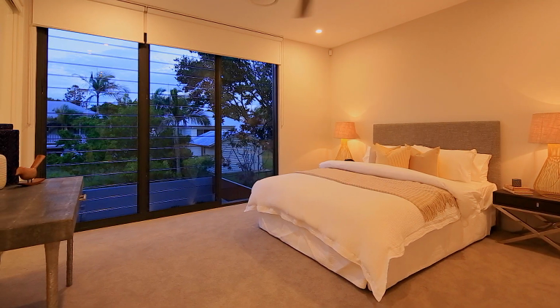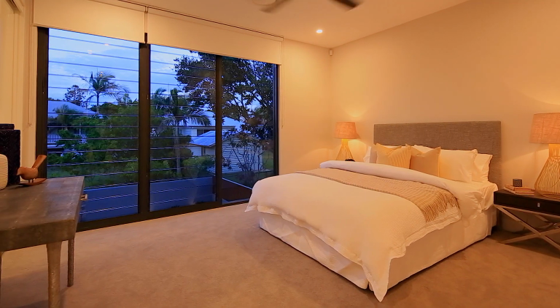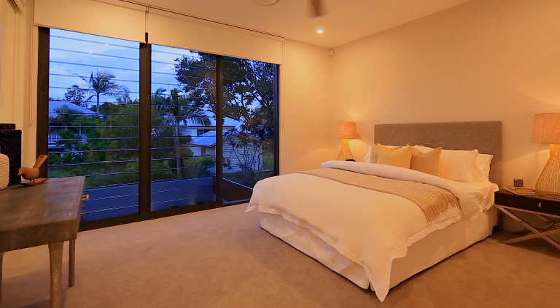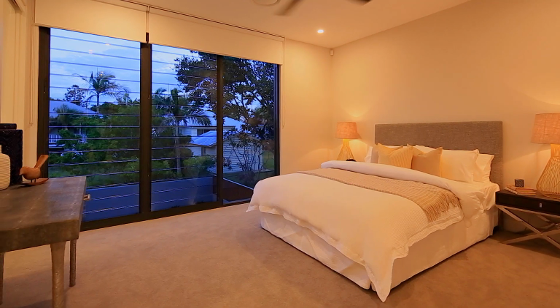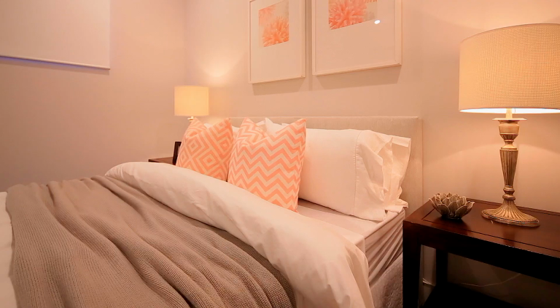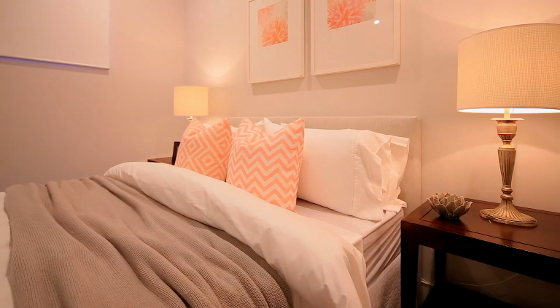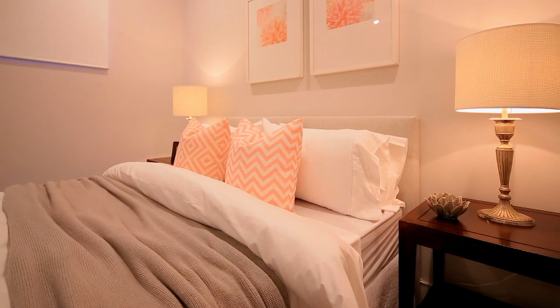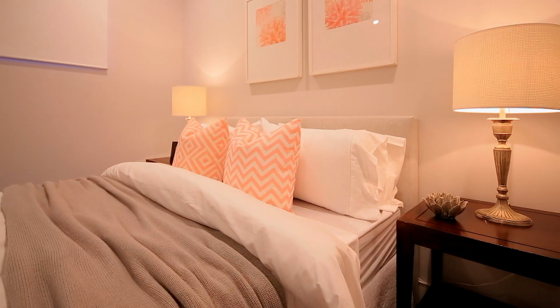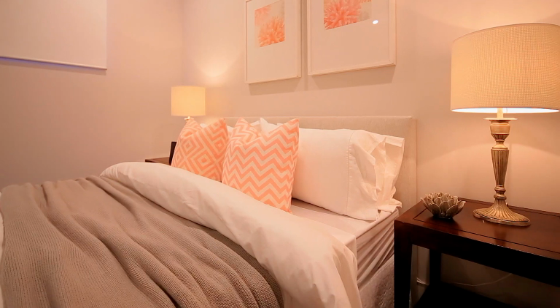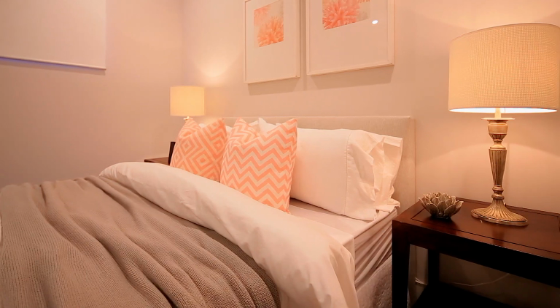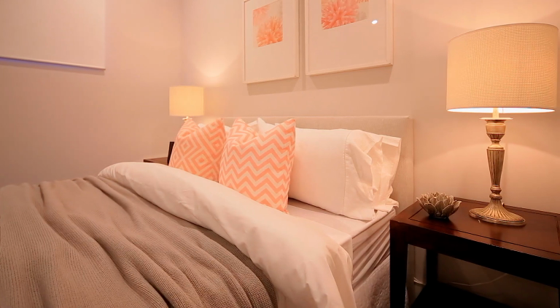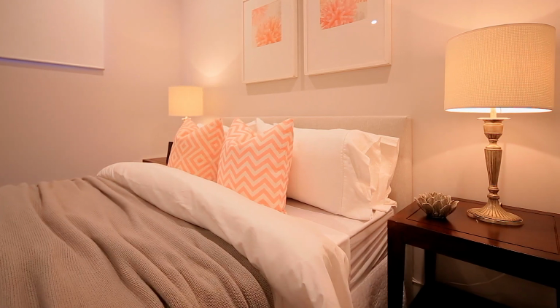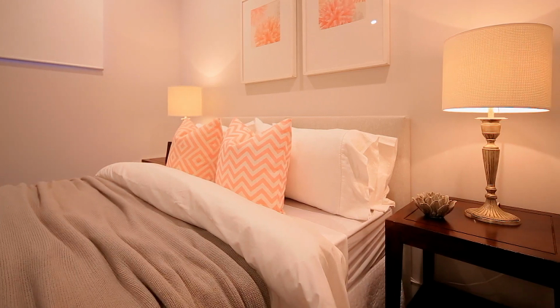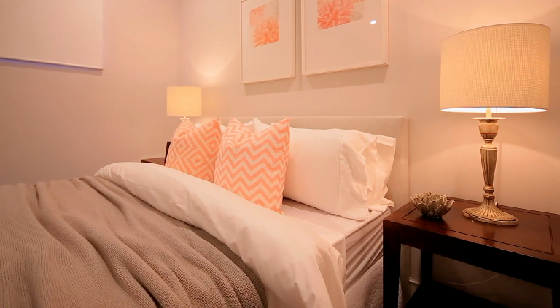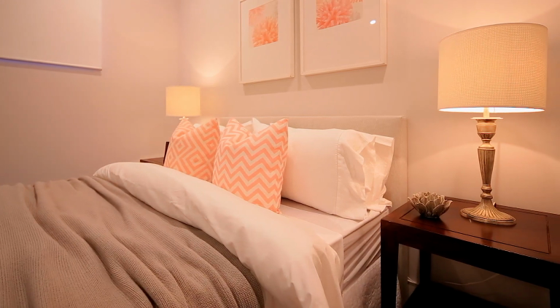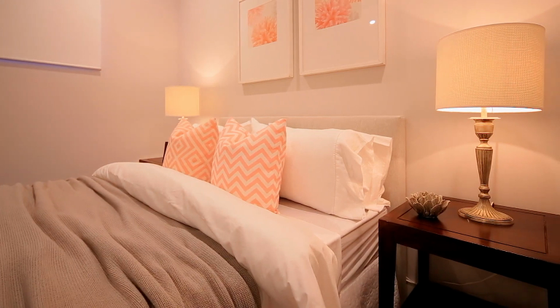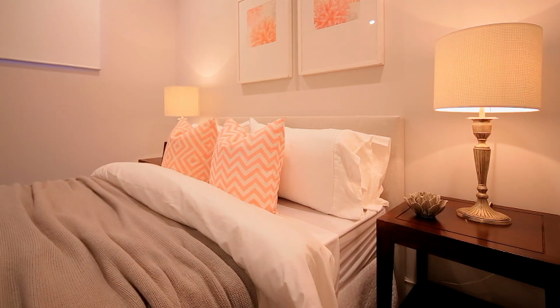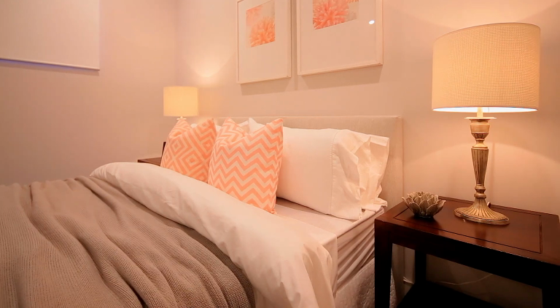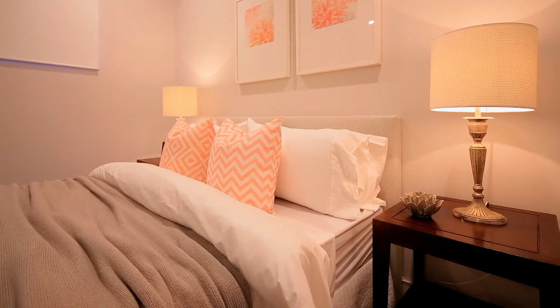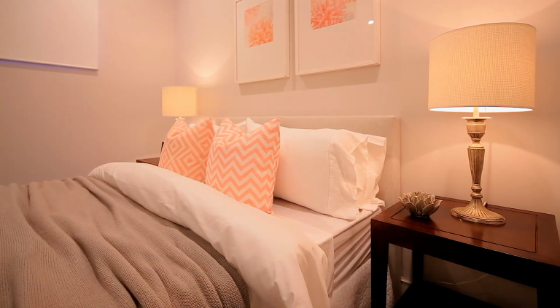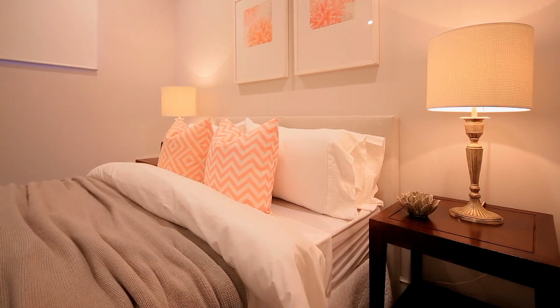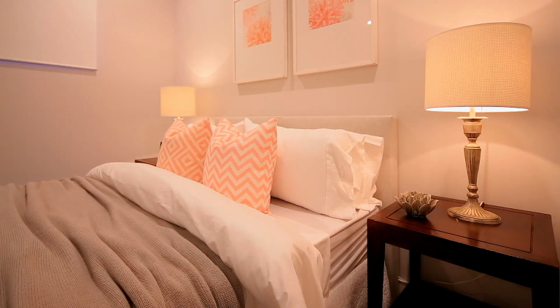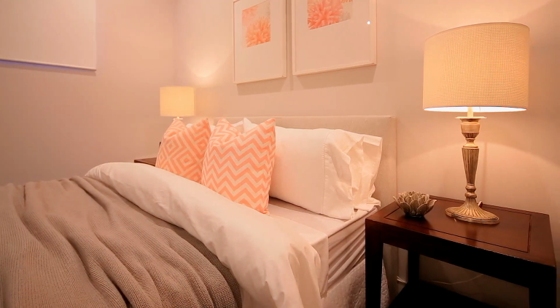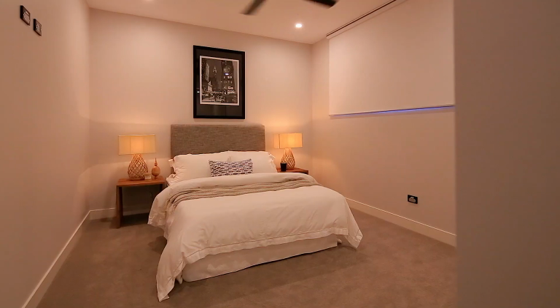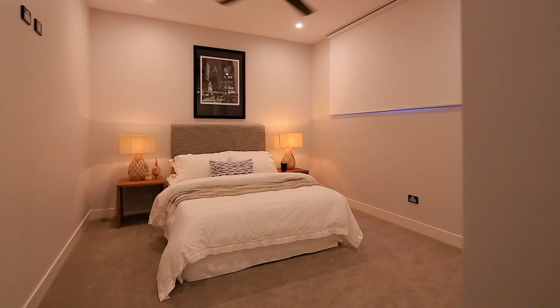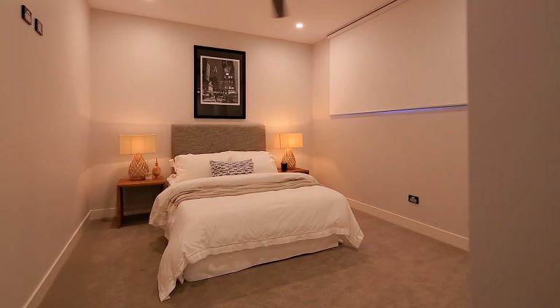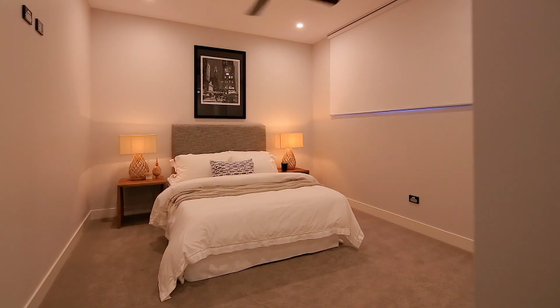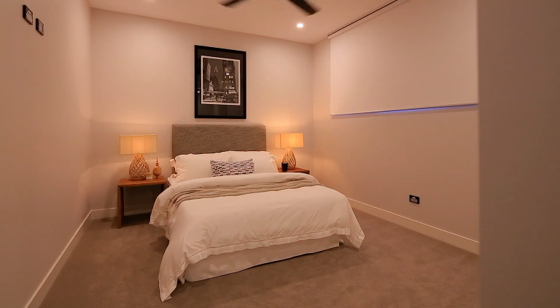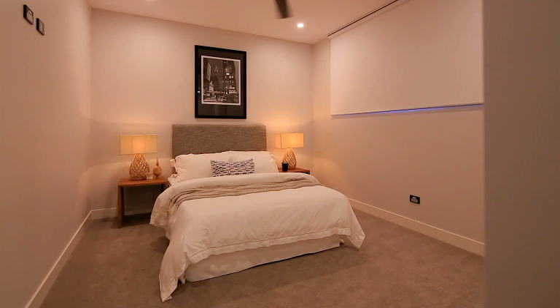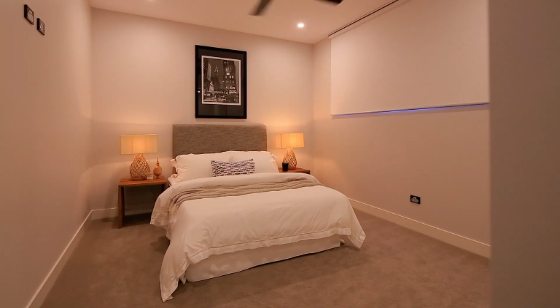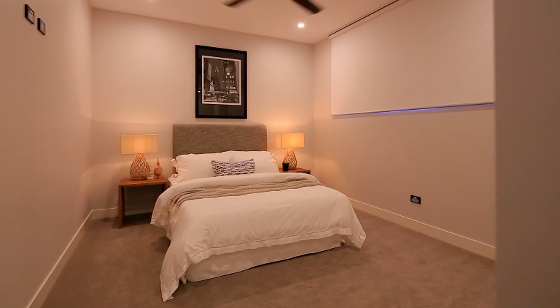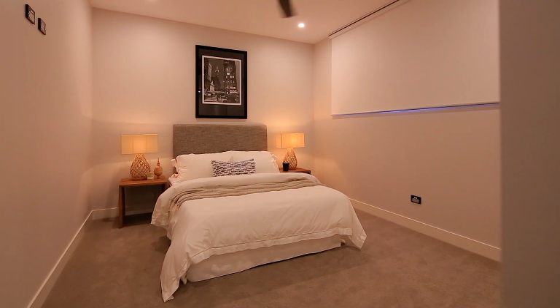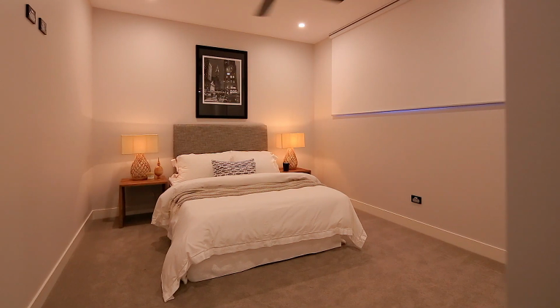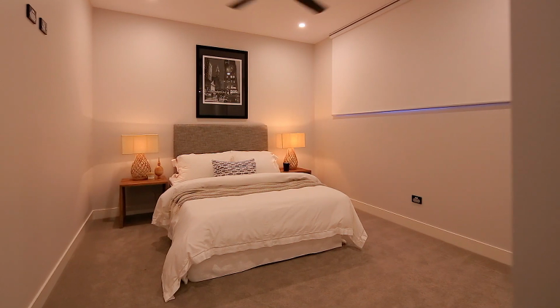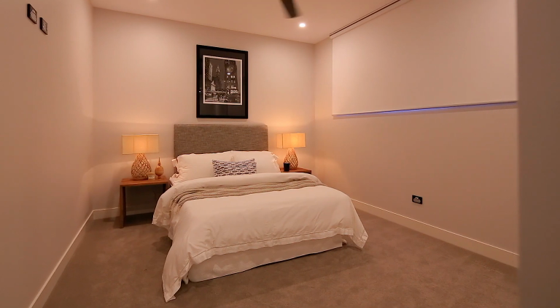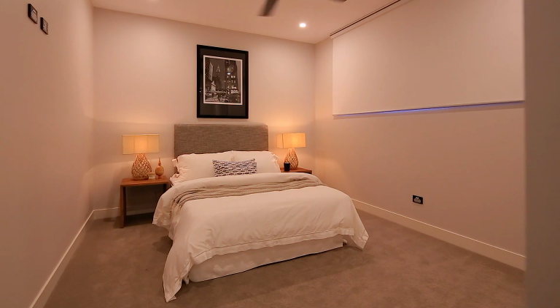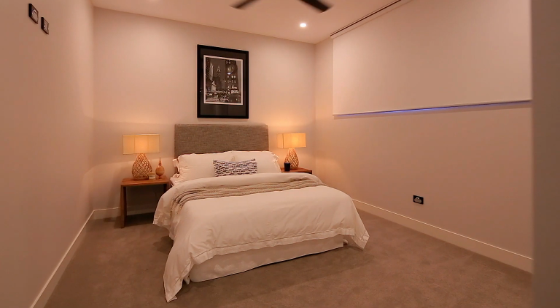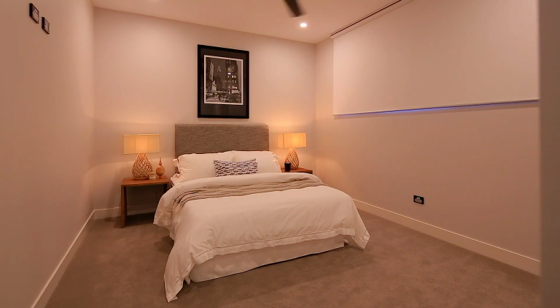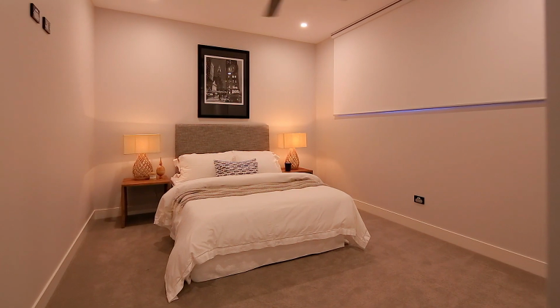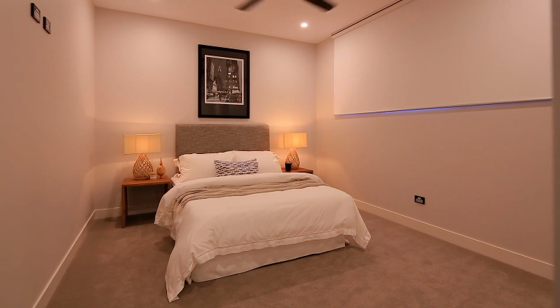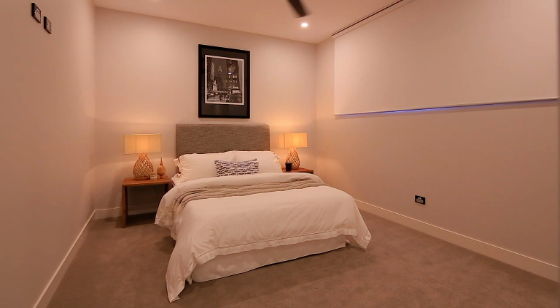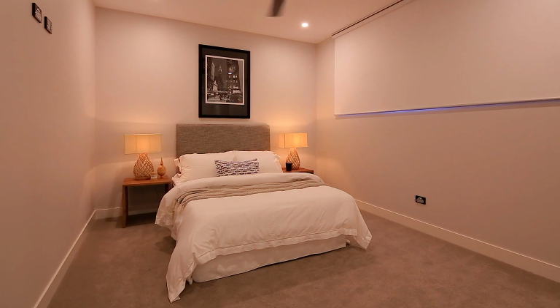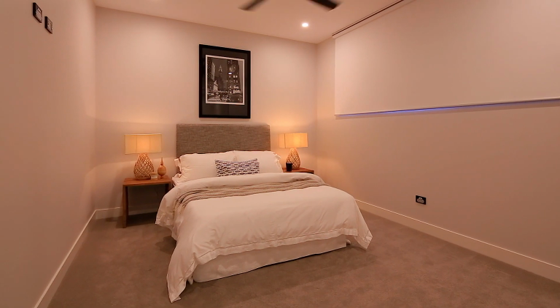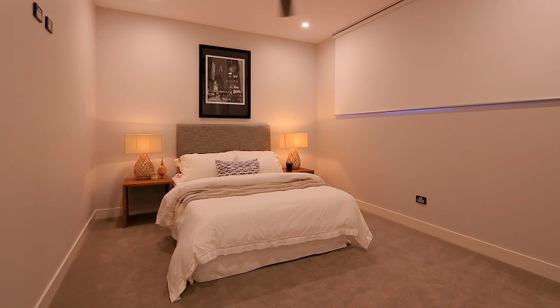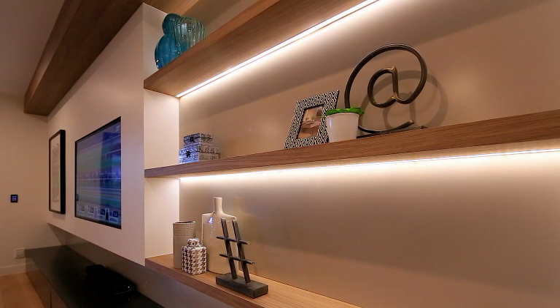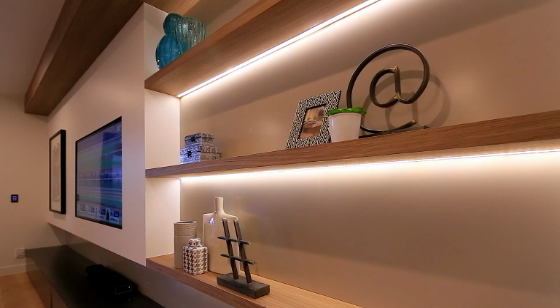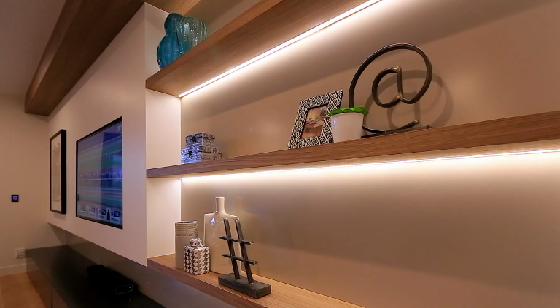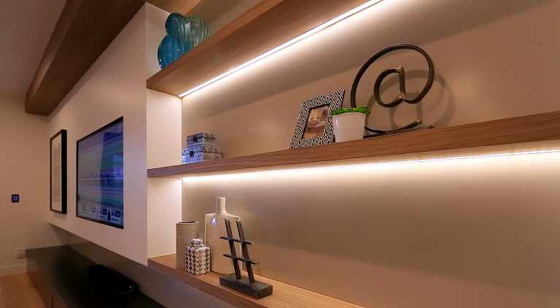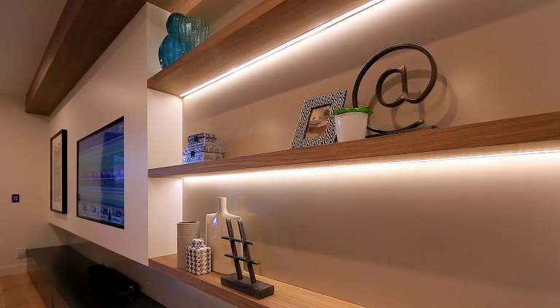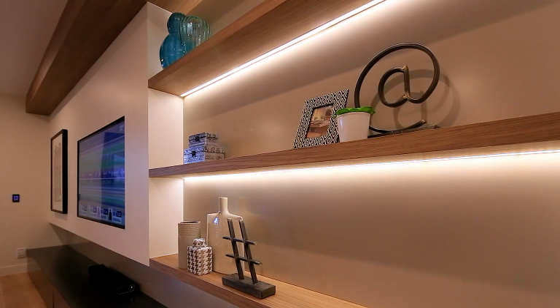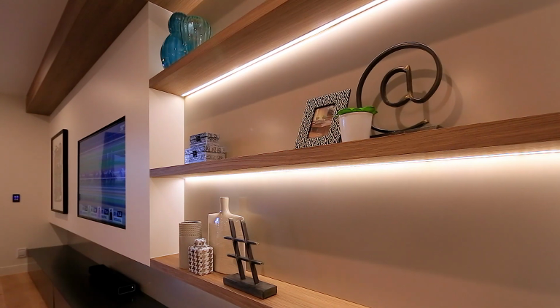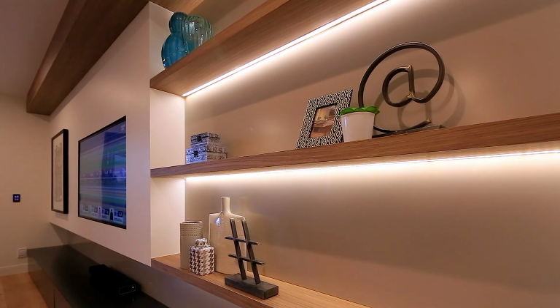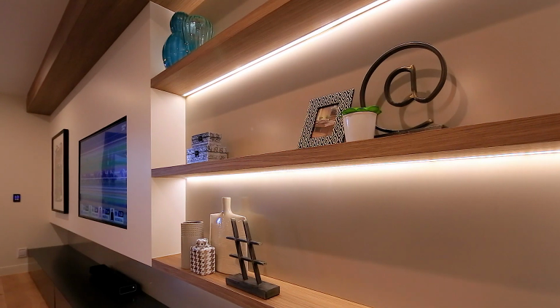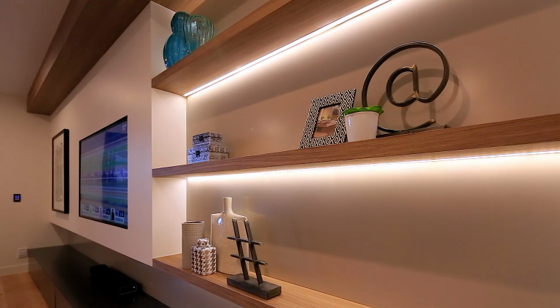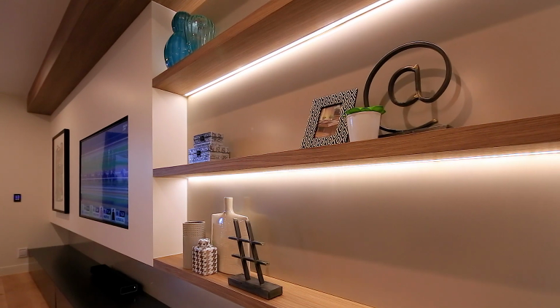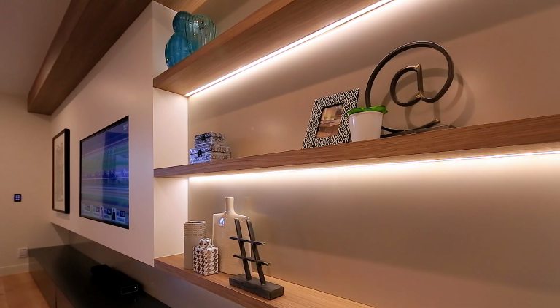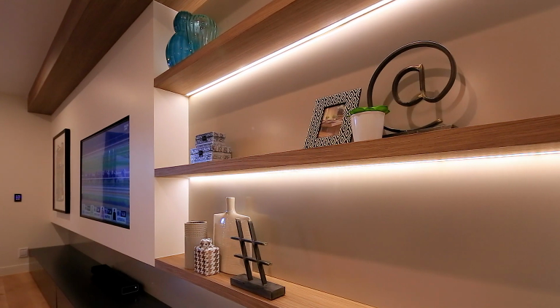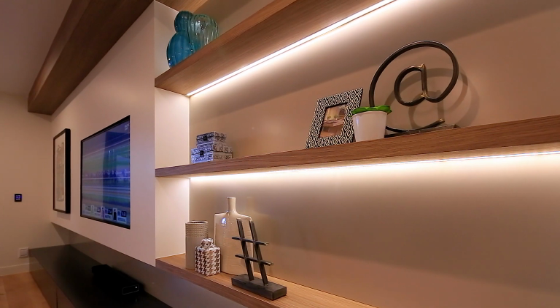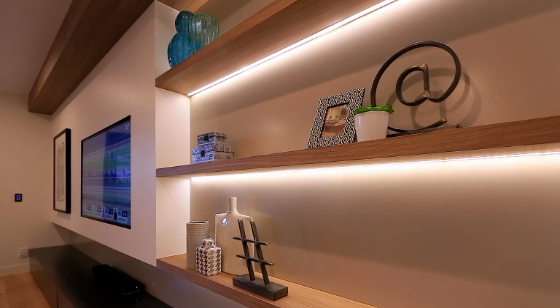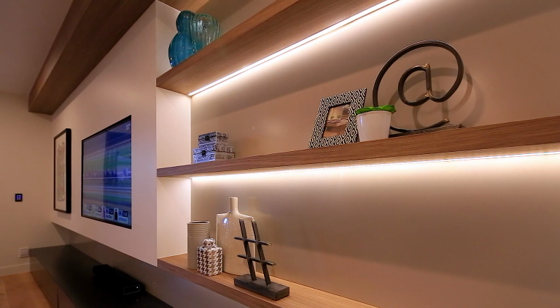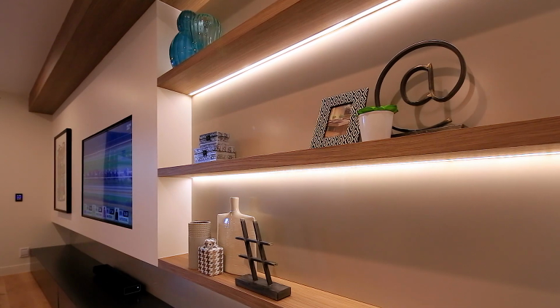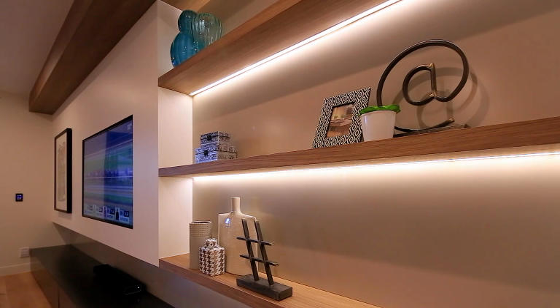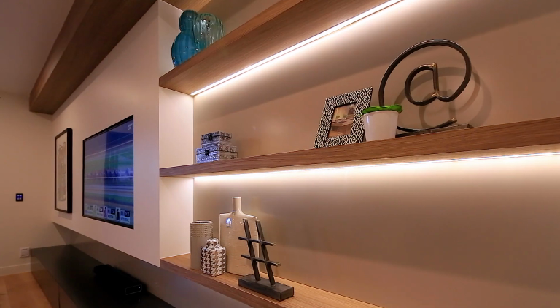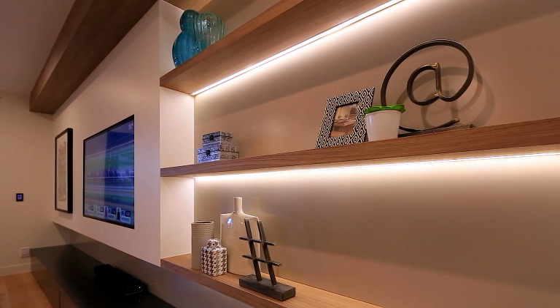With state-of-the-art inclusions promising the best in security, climate controlled comfort and audio-visual entertainment.